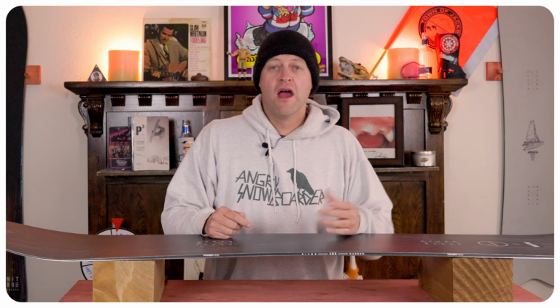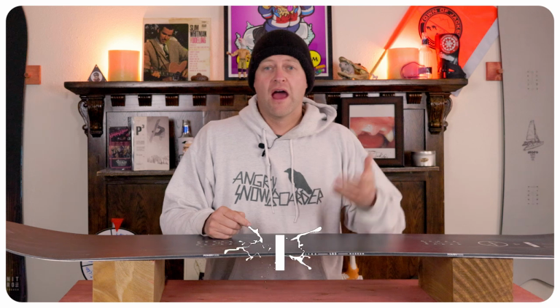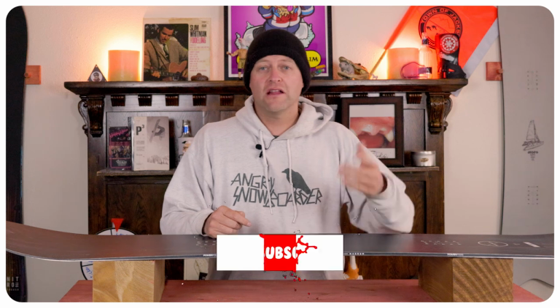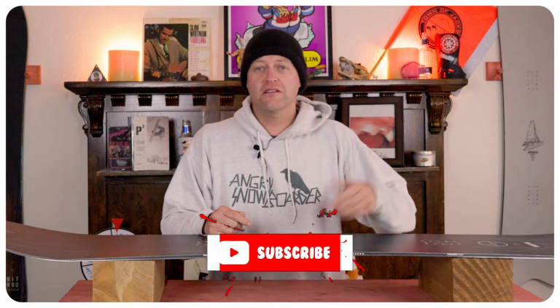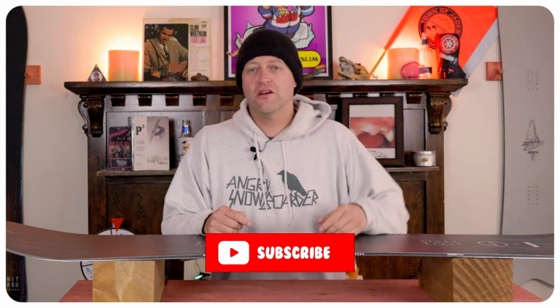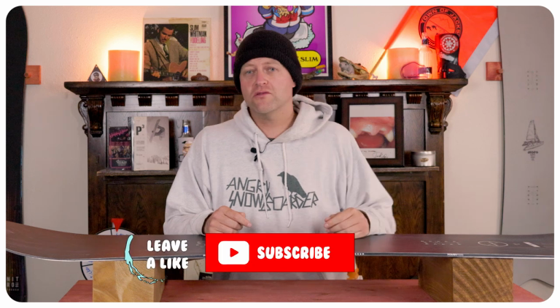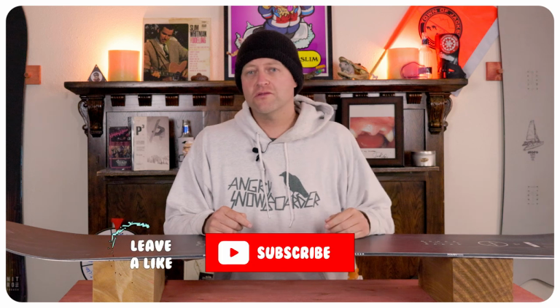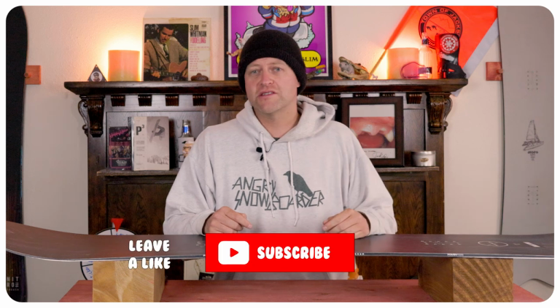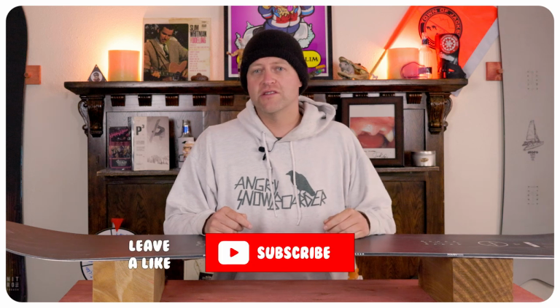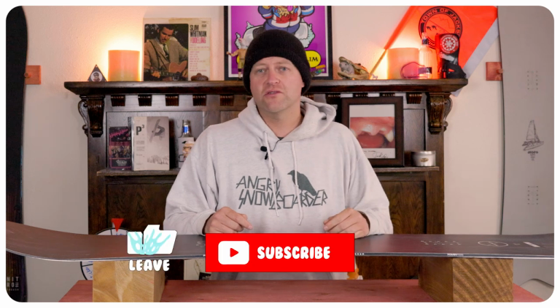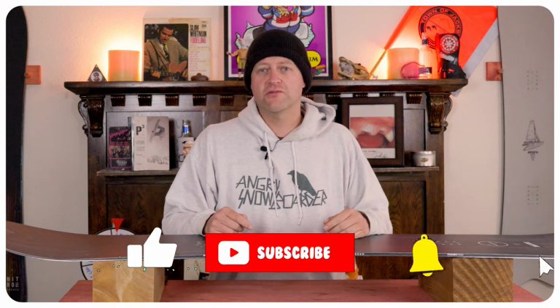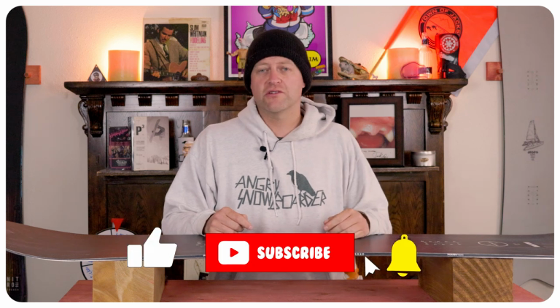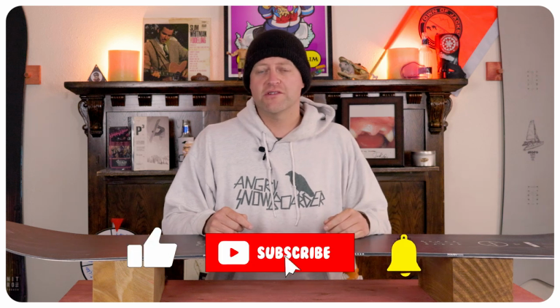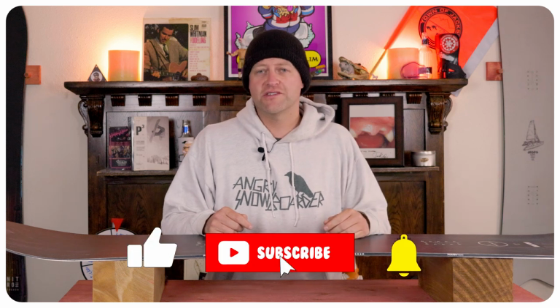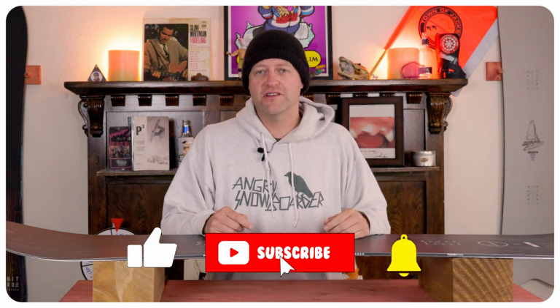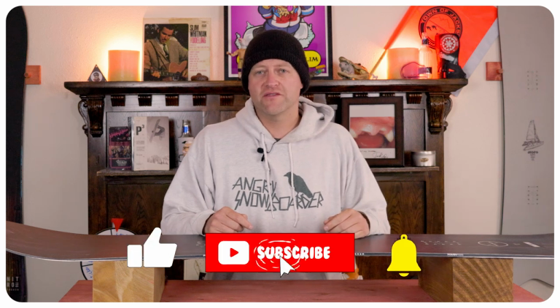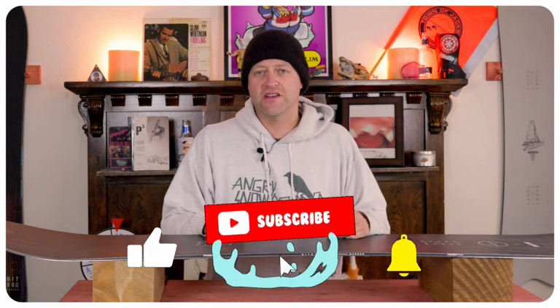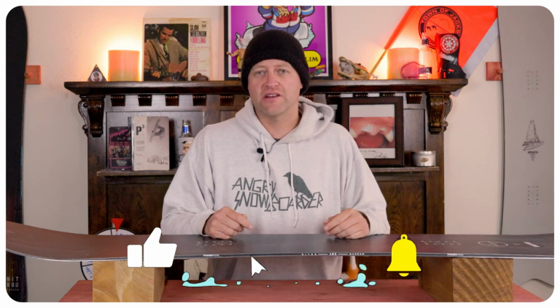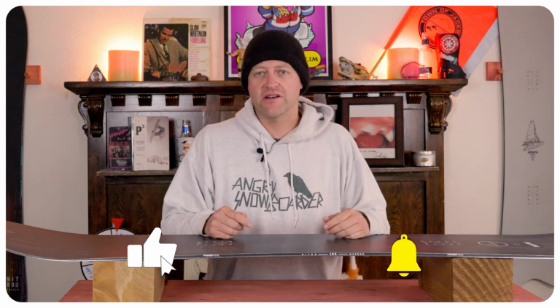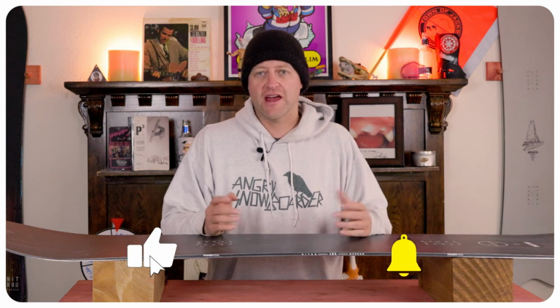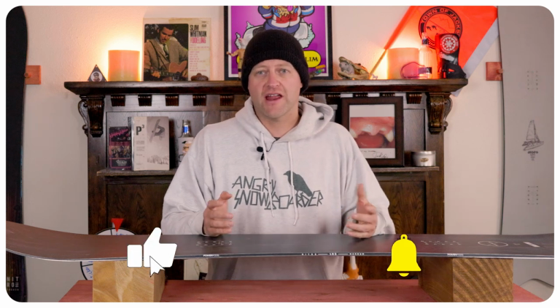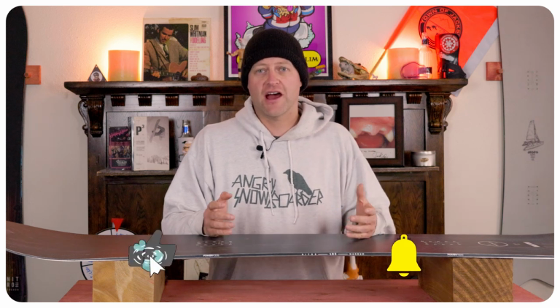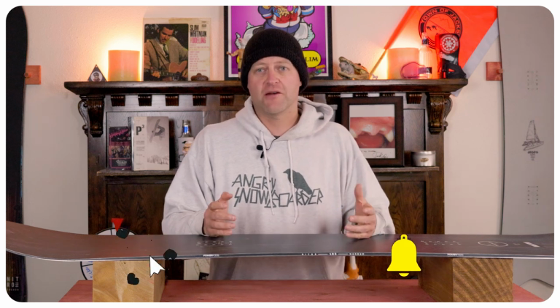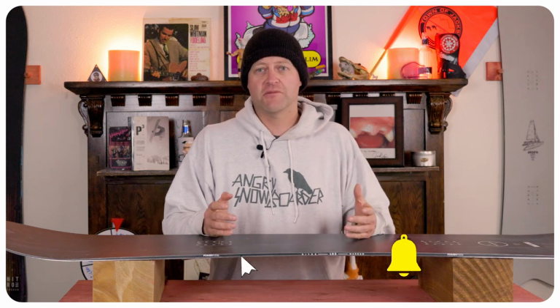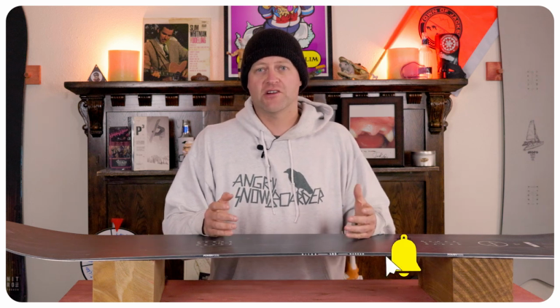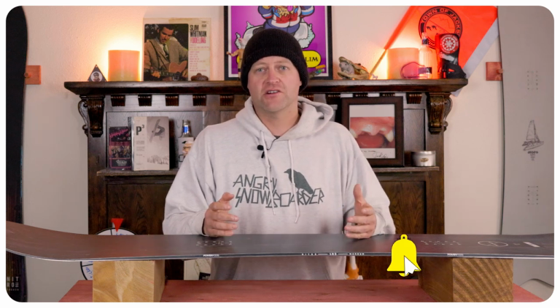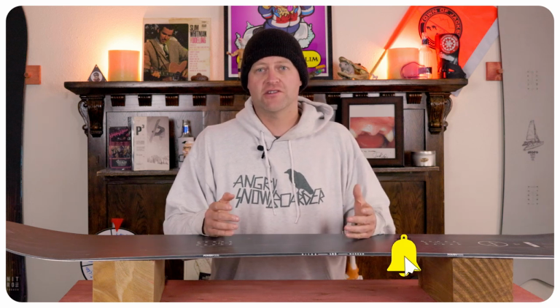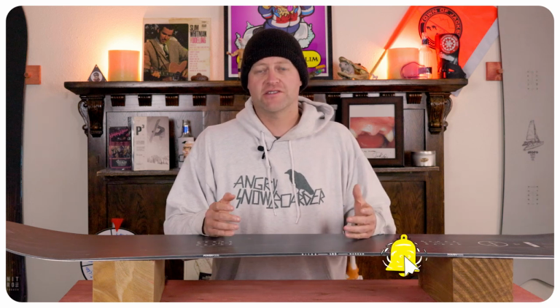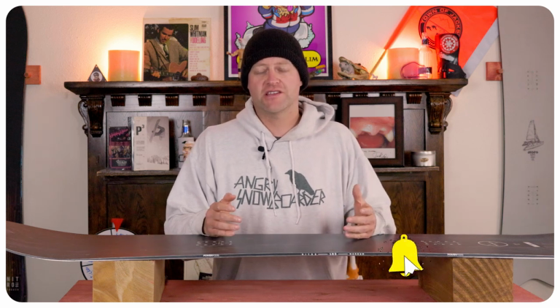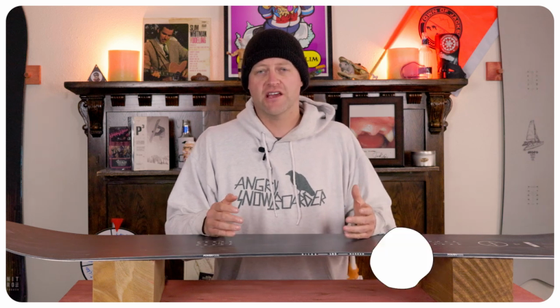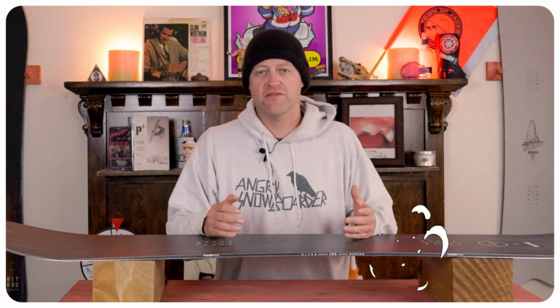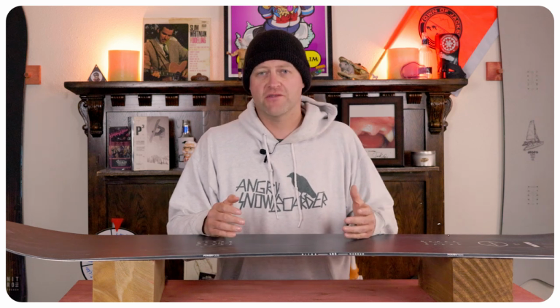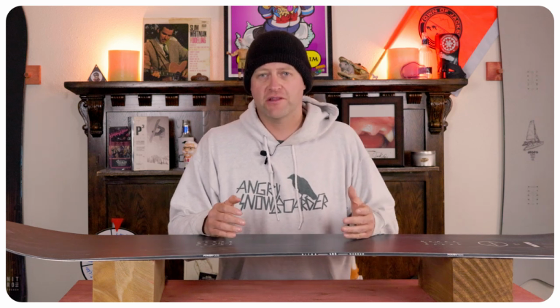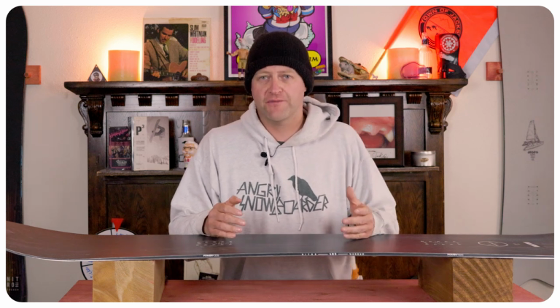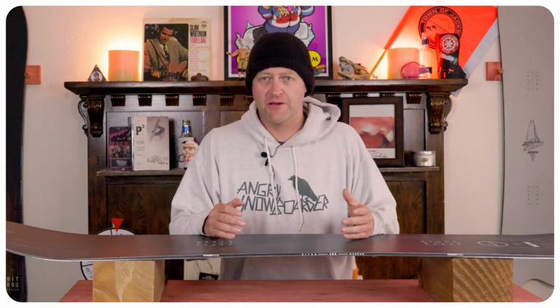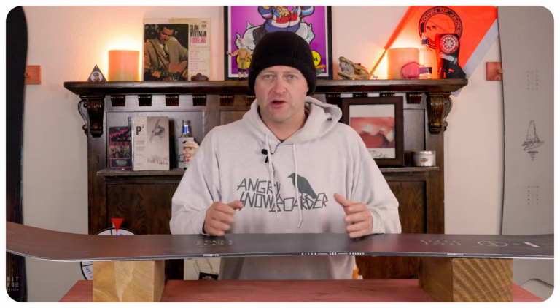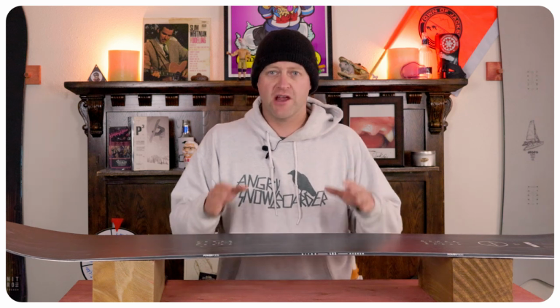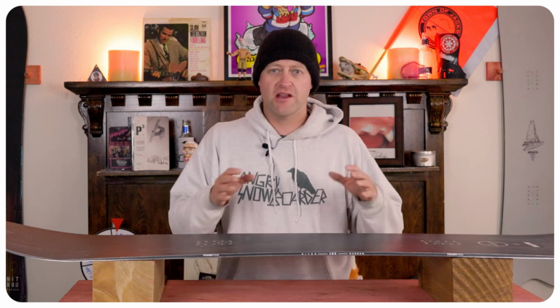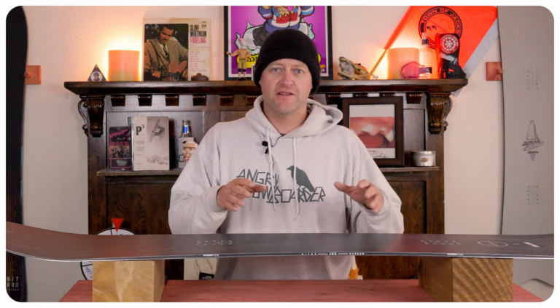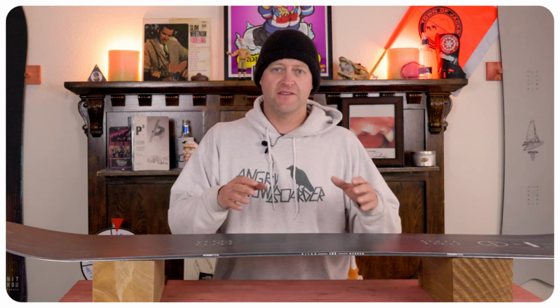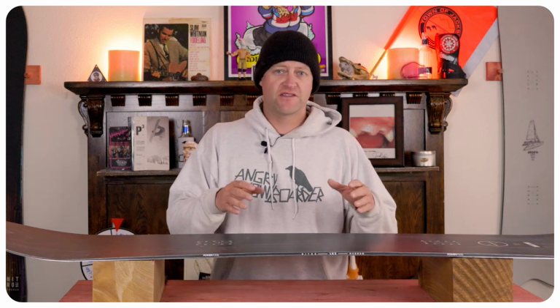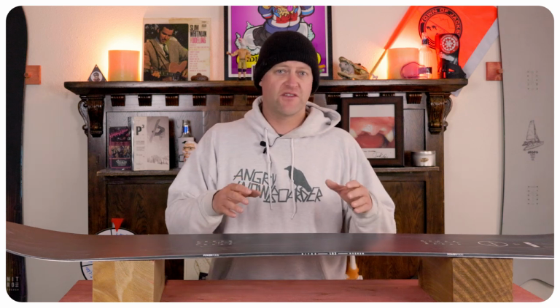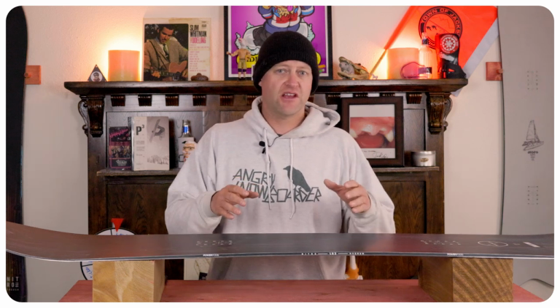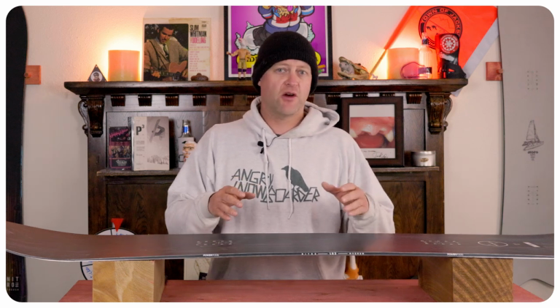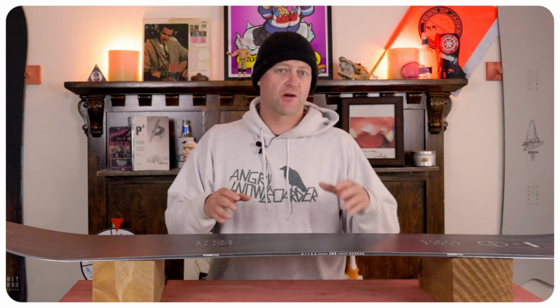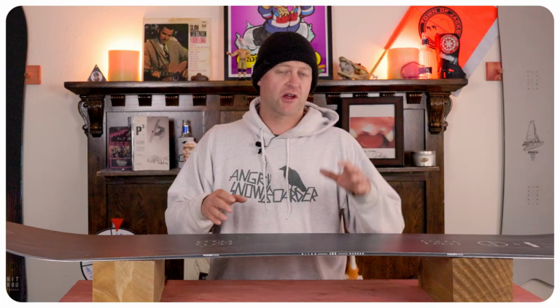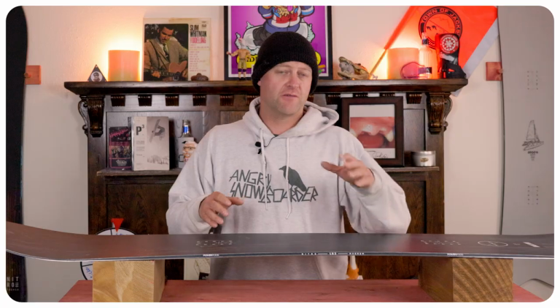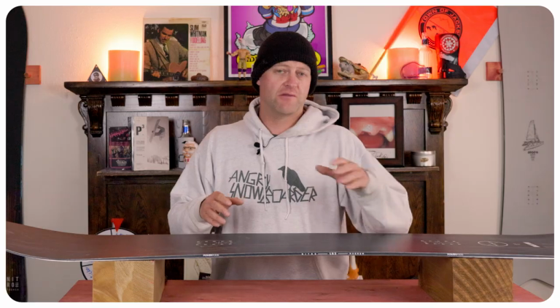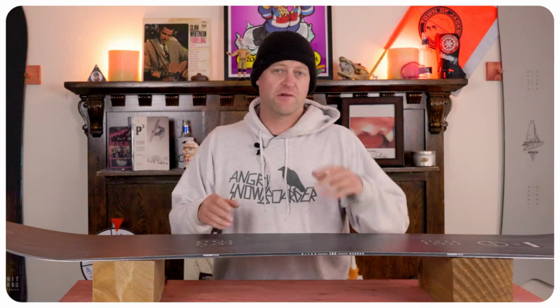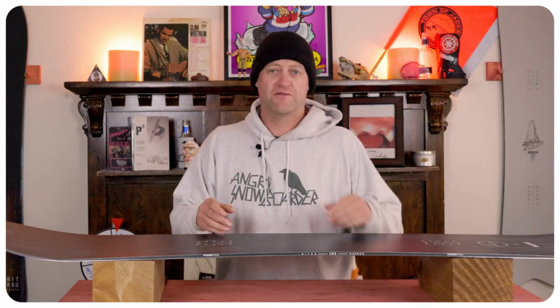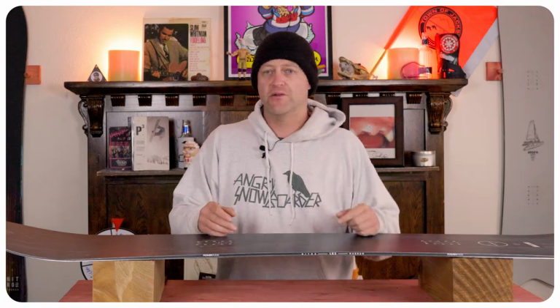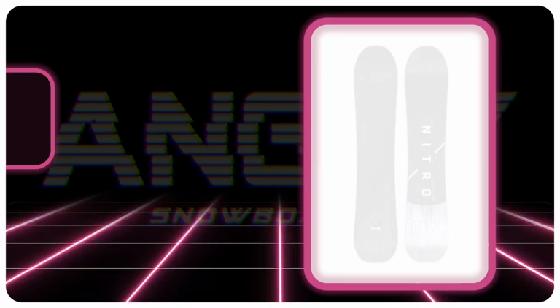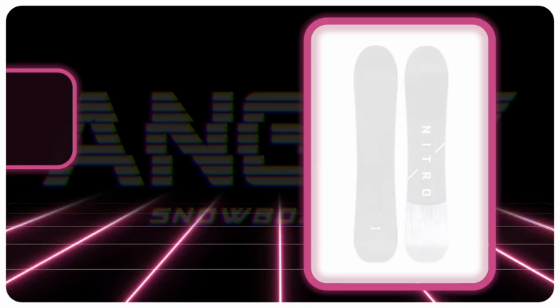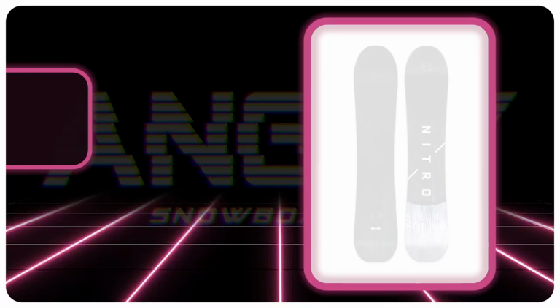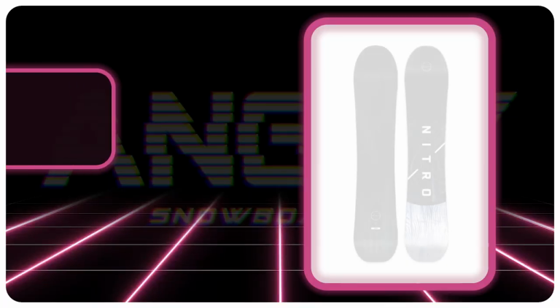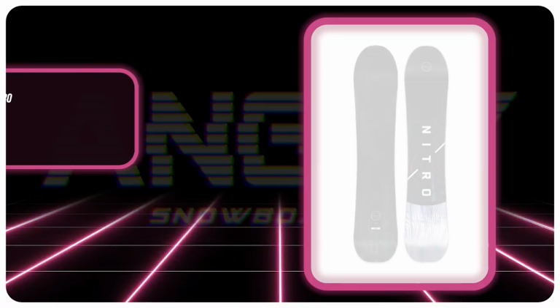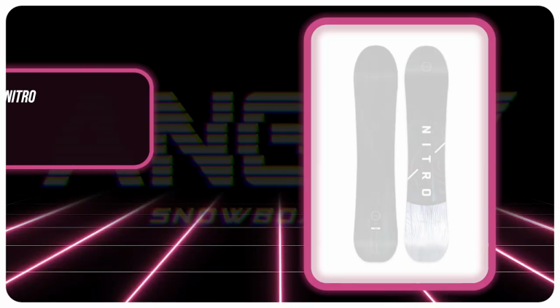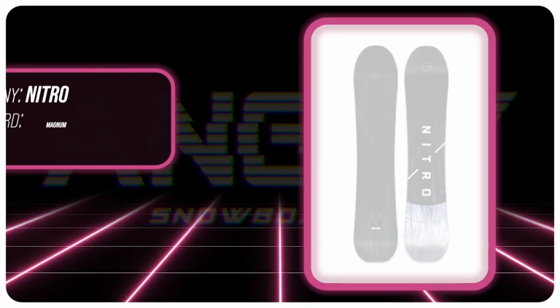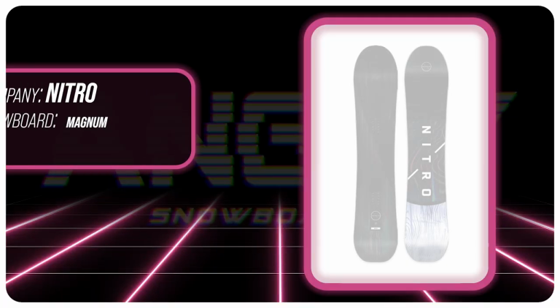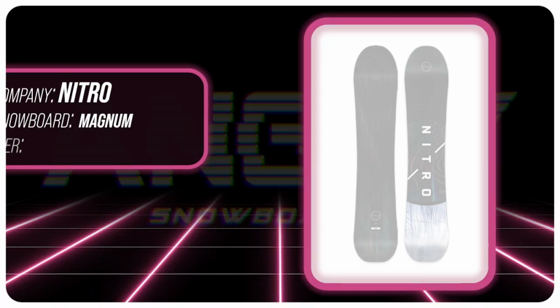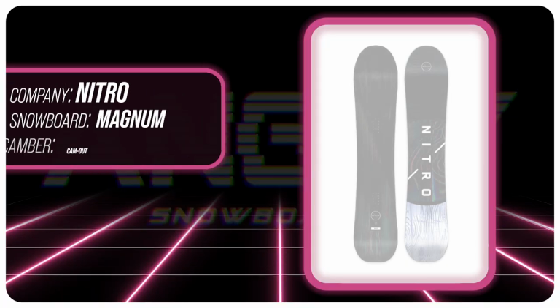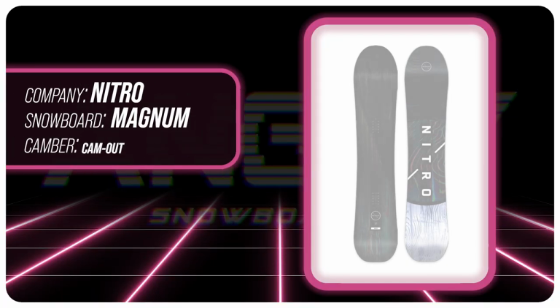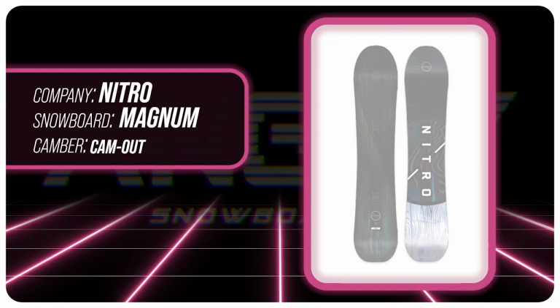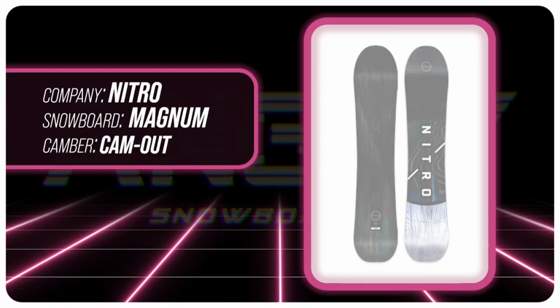Hello snowboarders of the internet, I'm your host Averin Lefebvre and in this video we're going to be reviewing the Nitro Magnum.